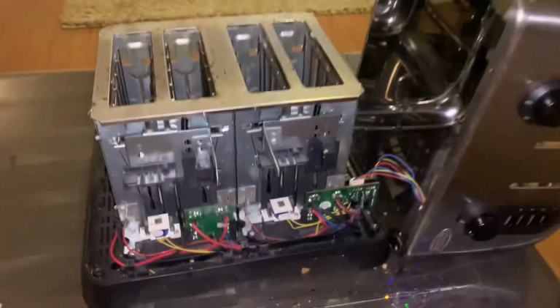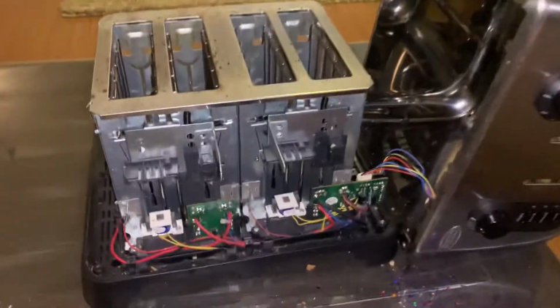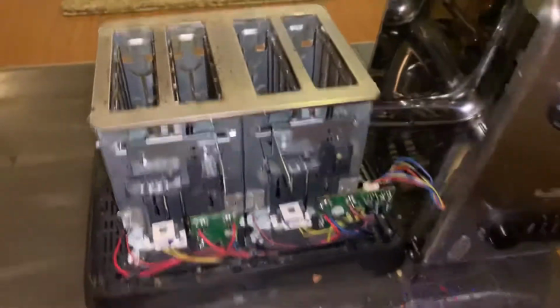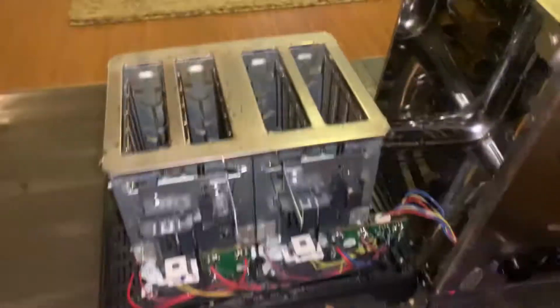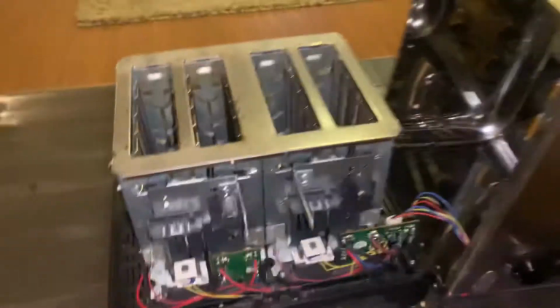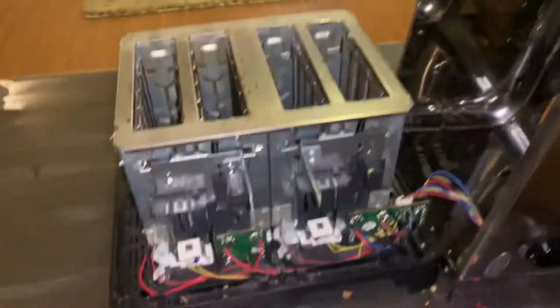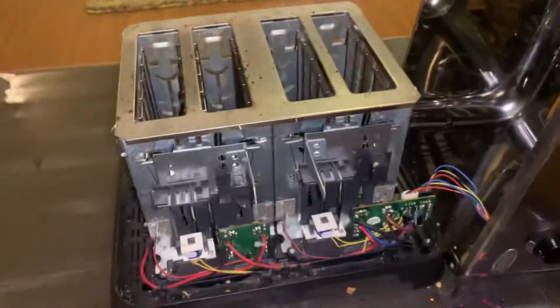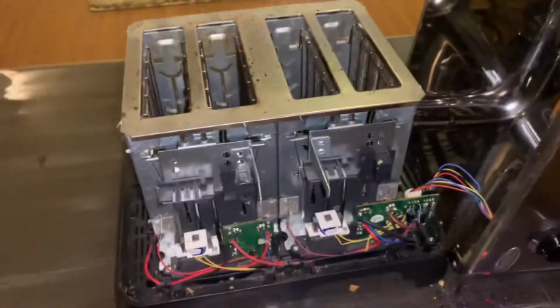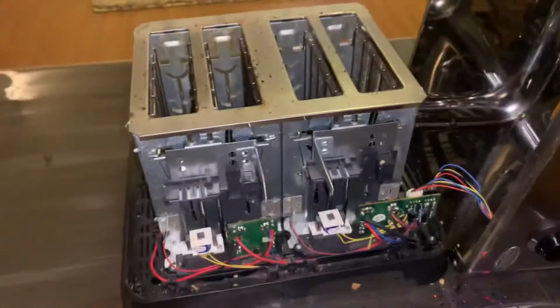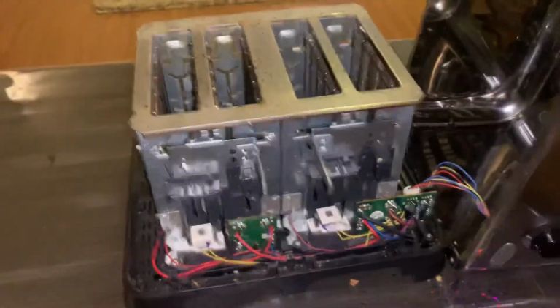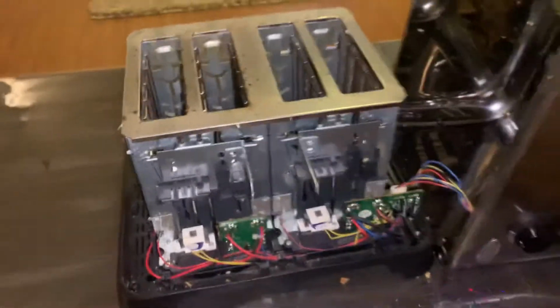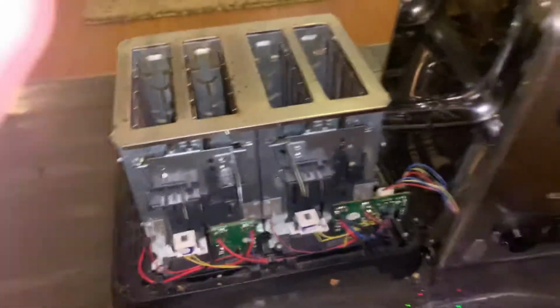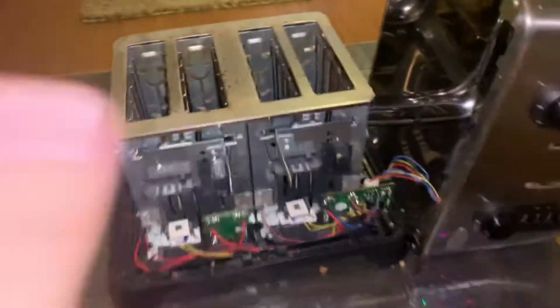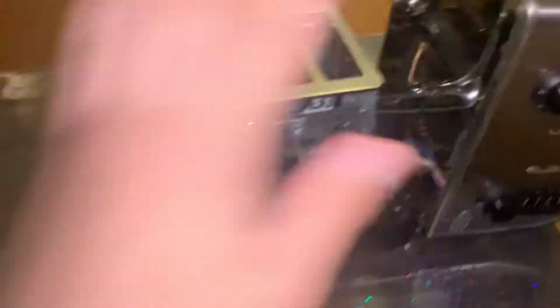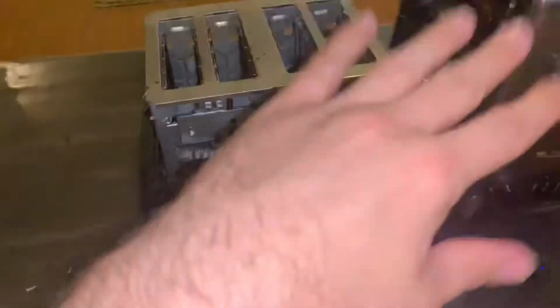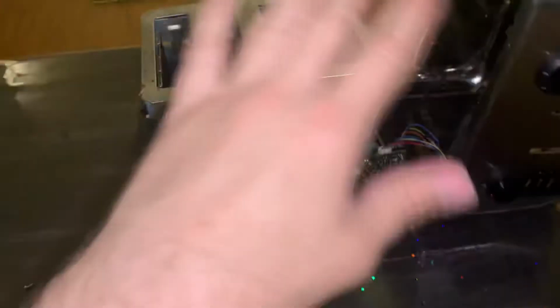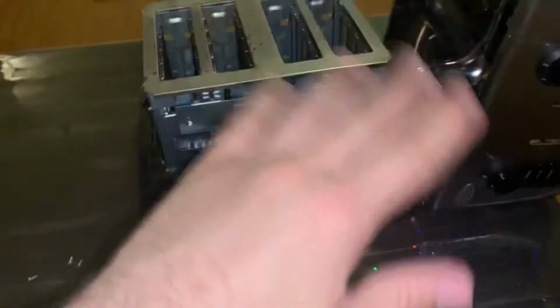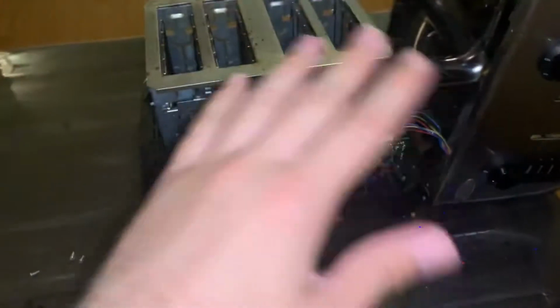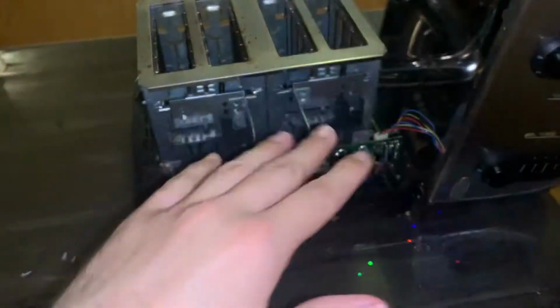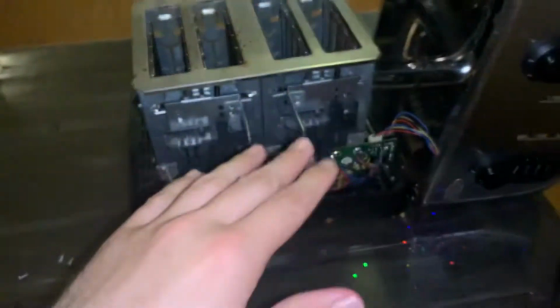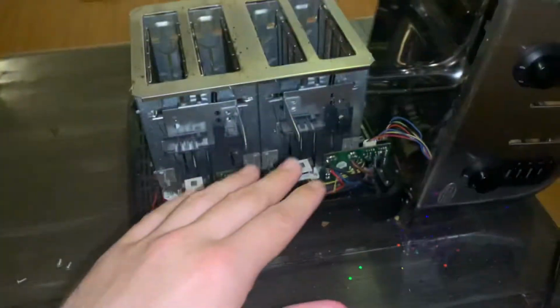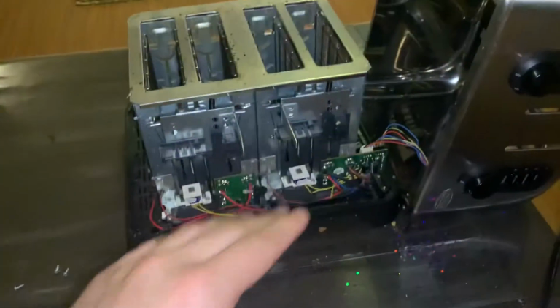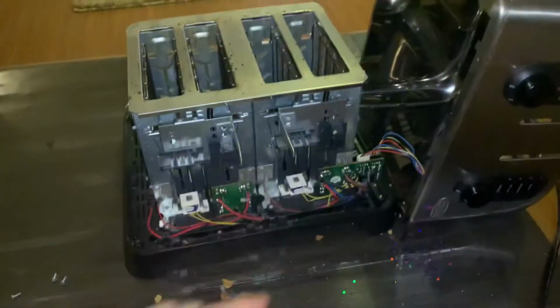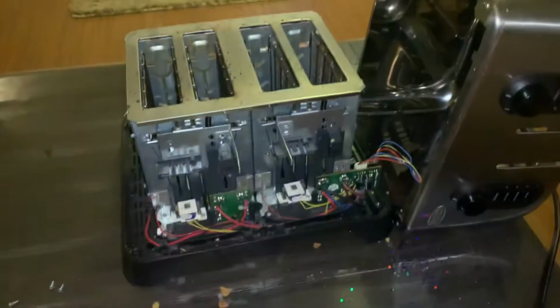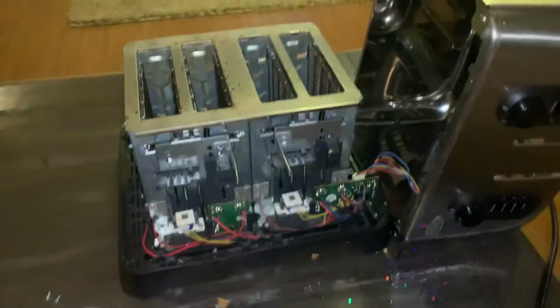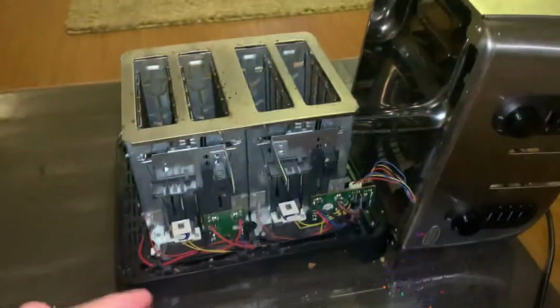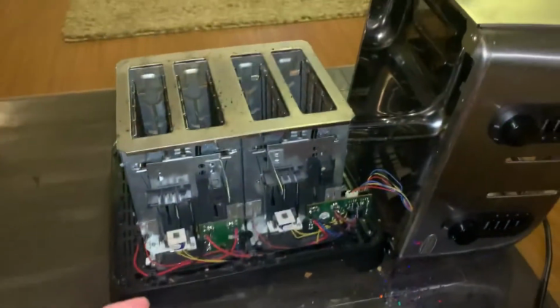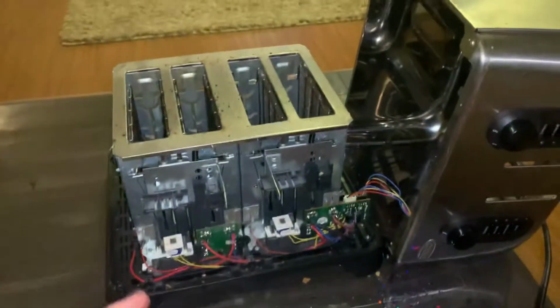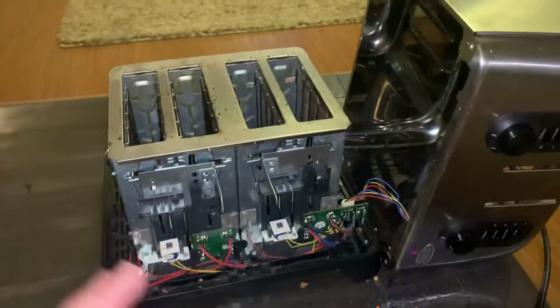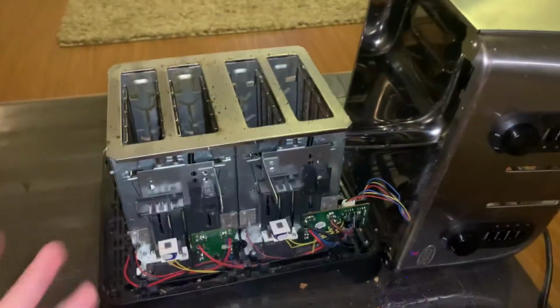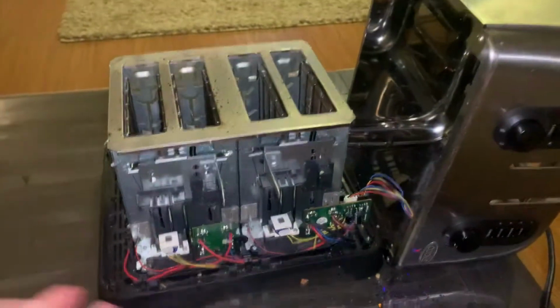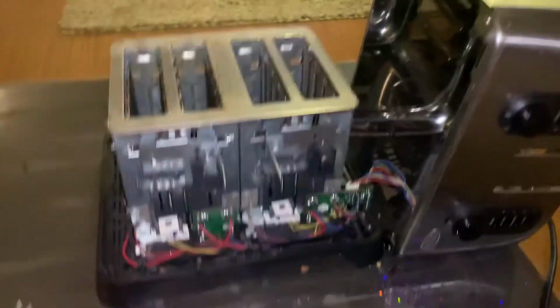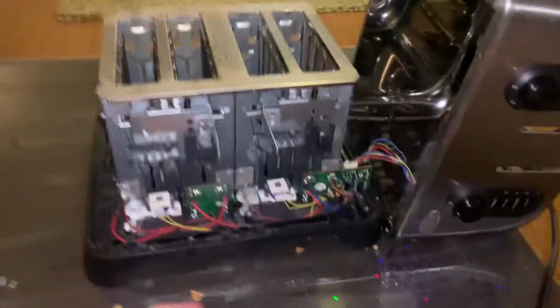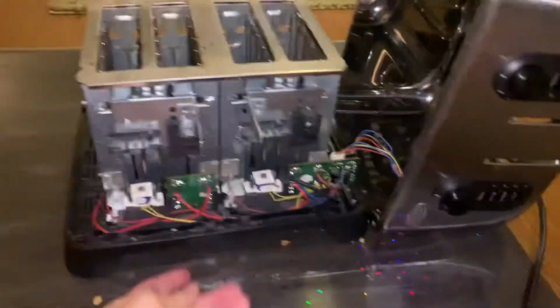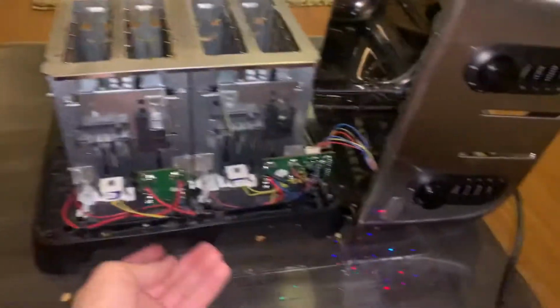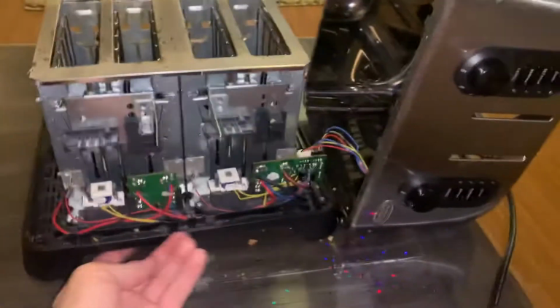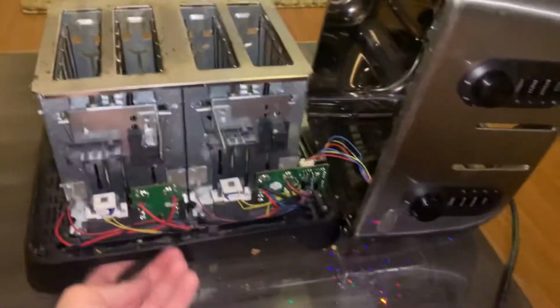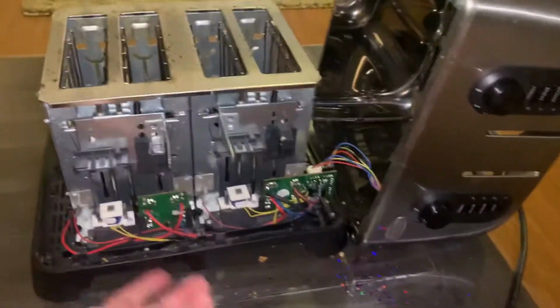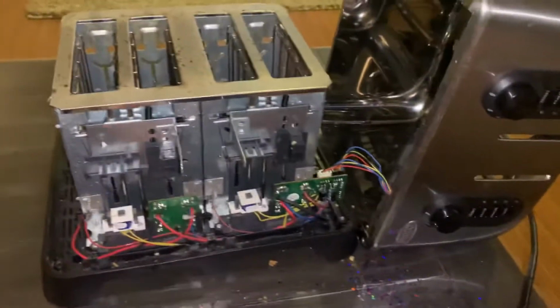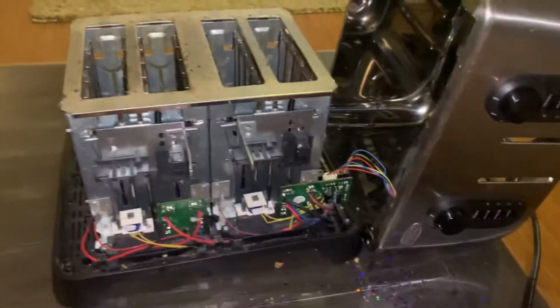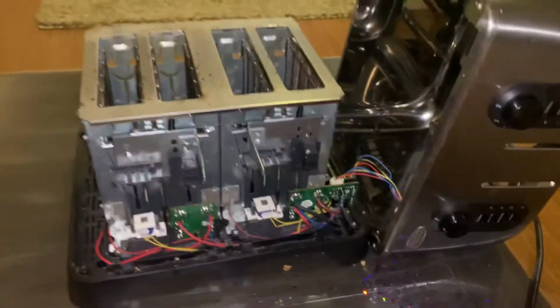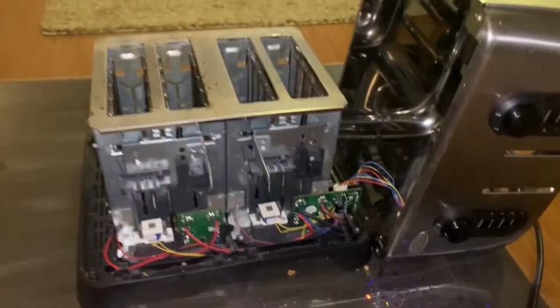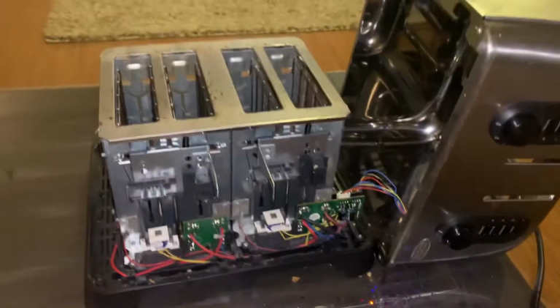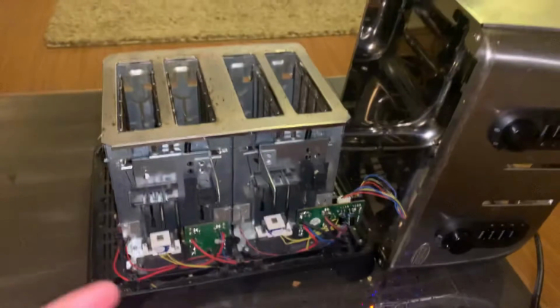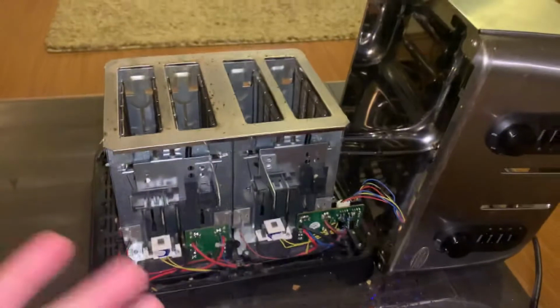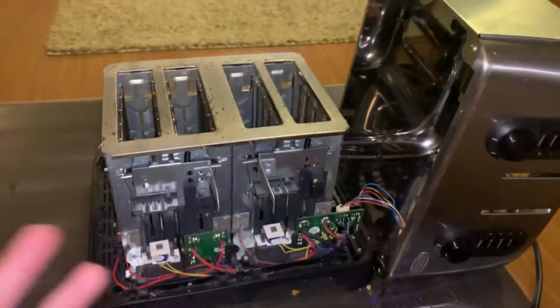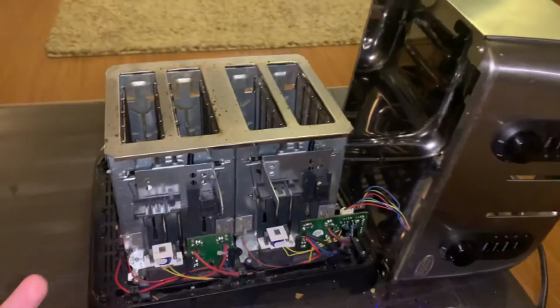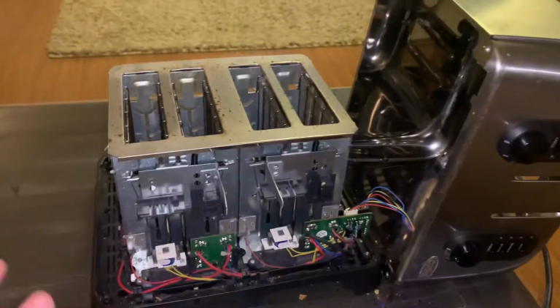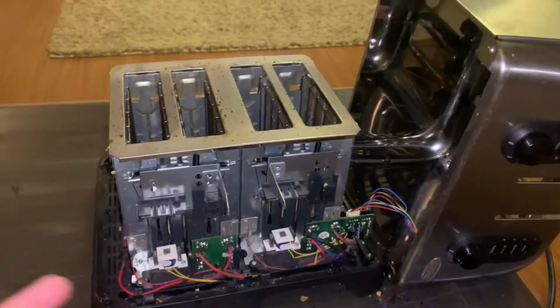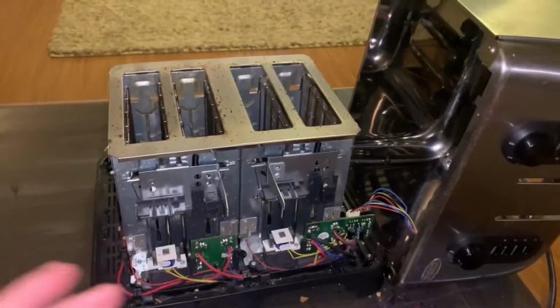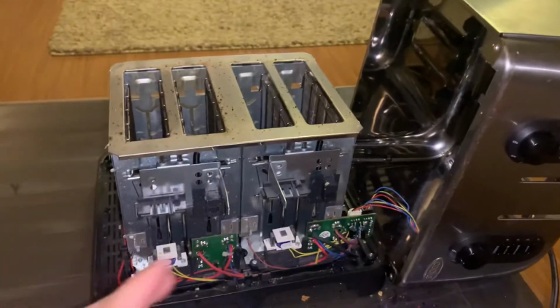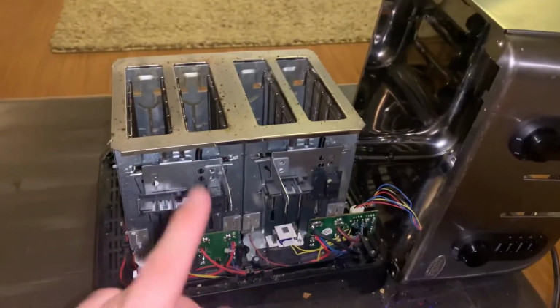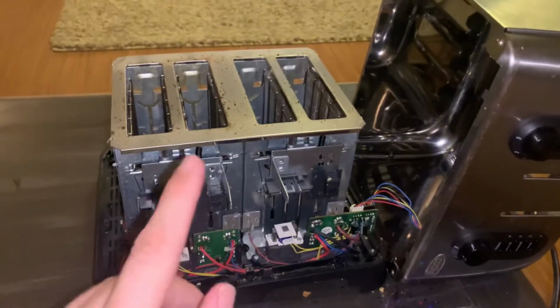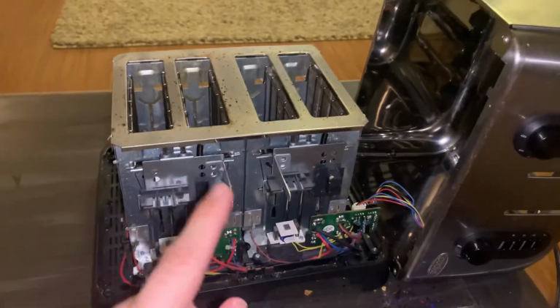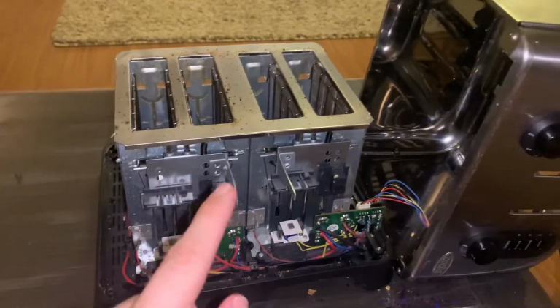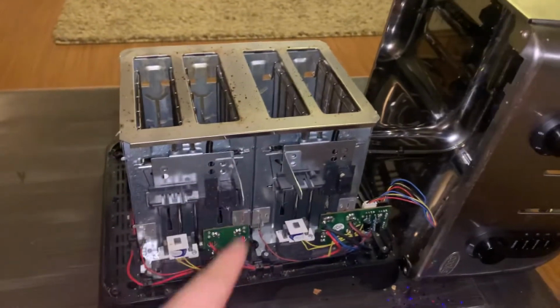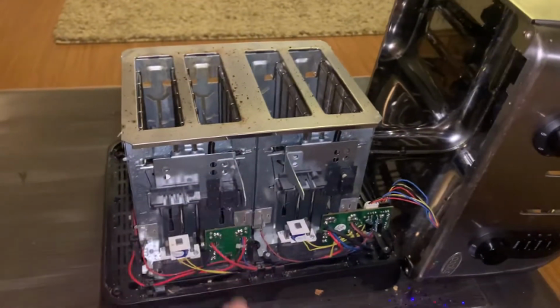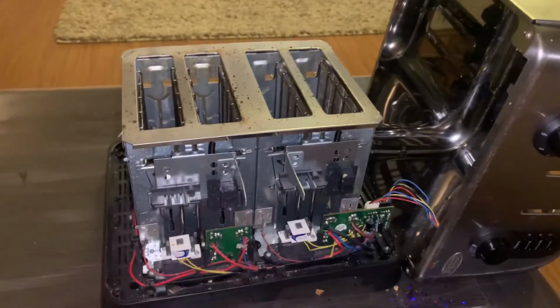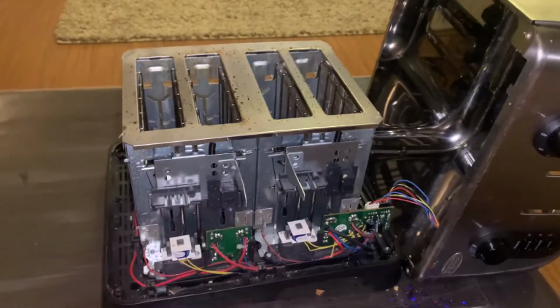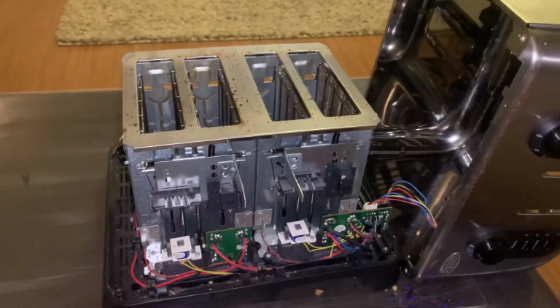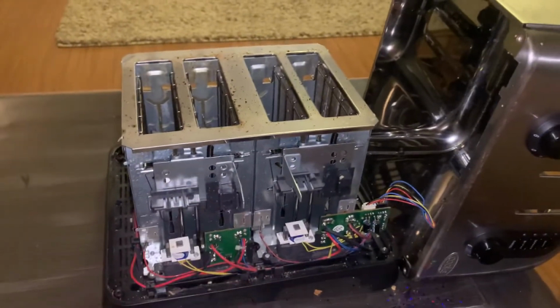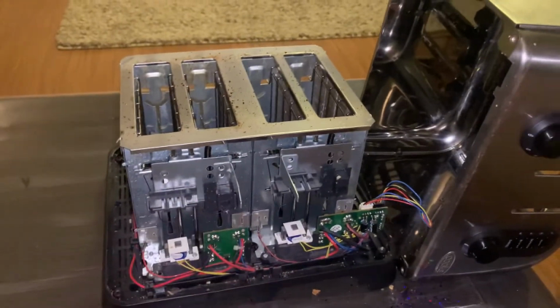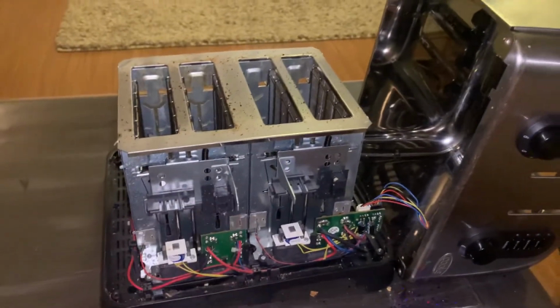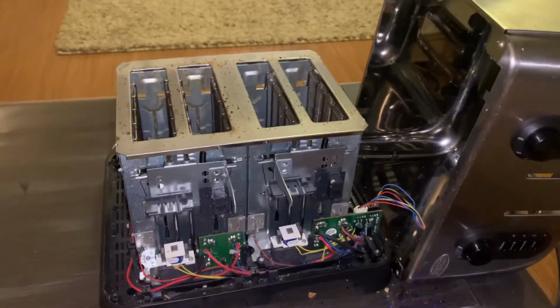First off, before you take it all apart, you should shake all the crumbs out, empty the trays, get it as clean as you can, and then plug it back in and test it again.